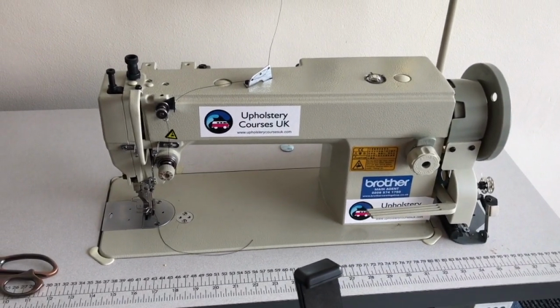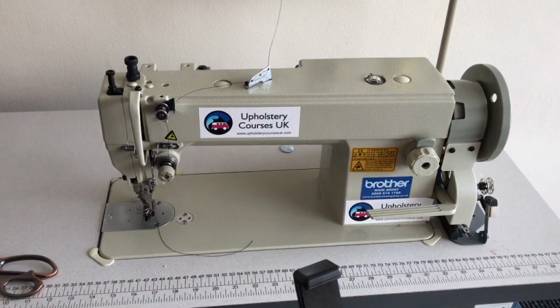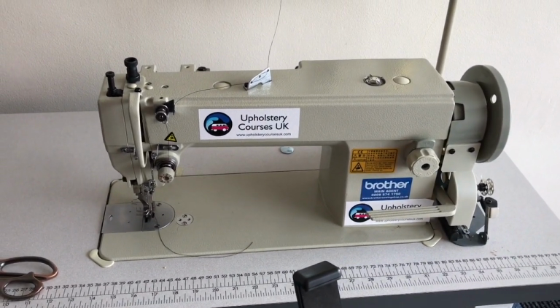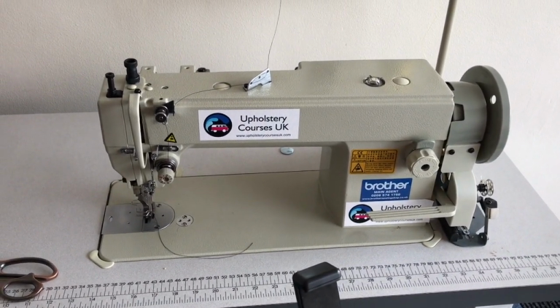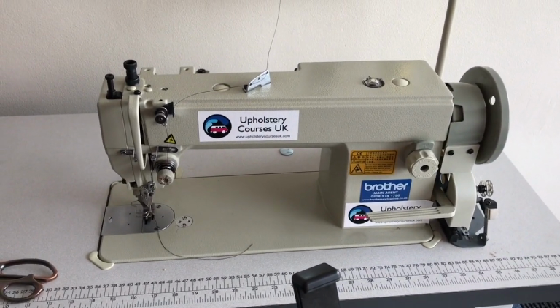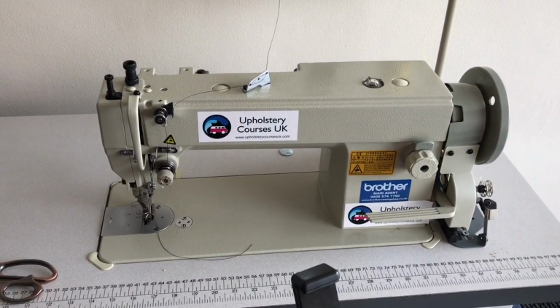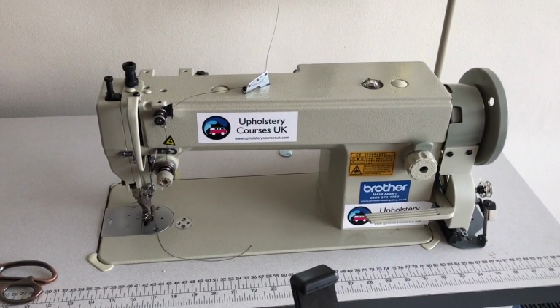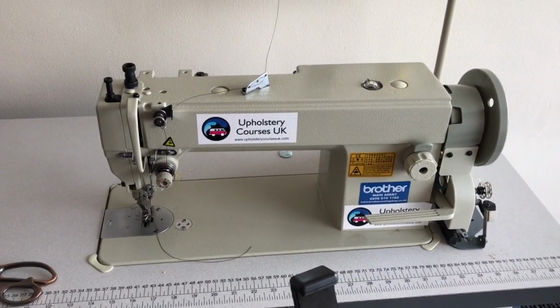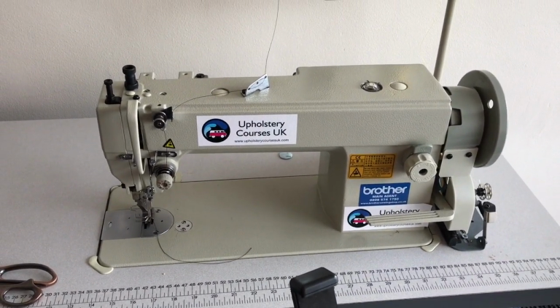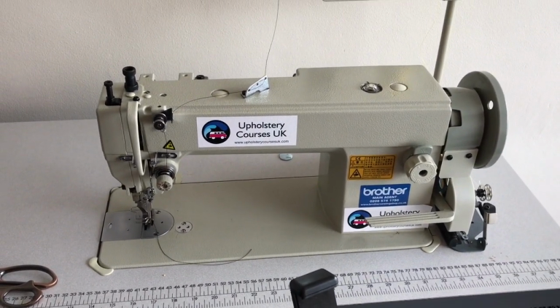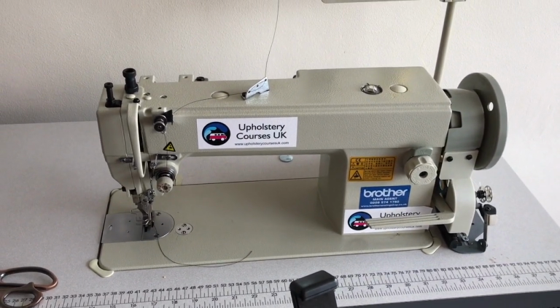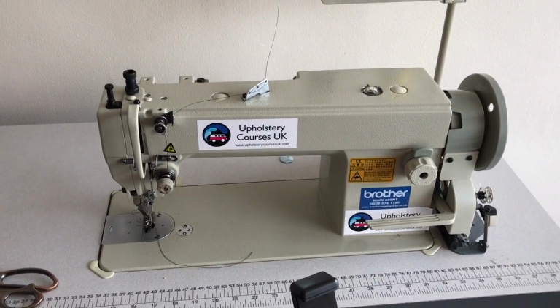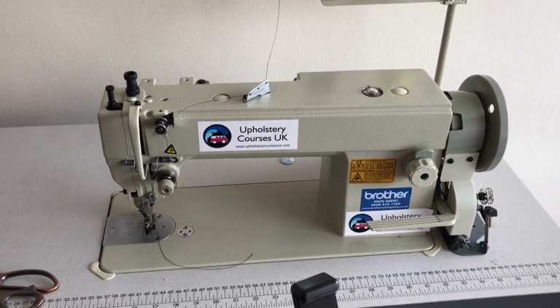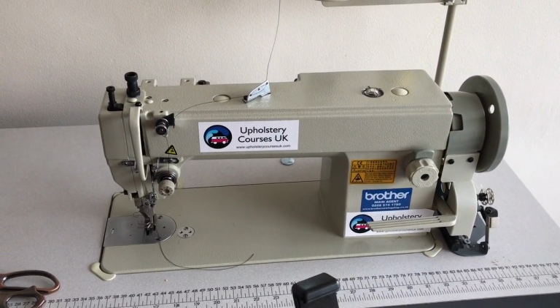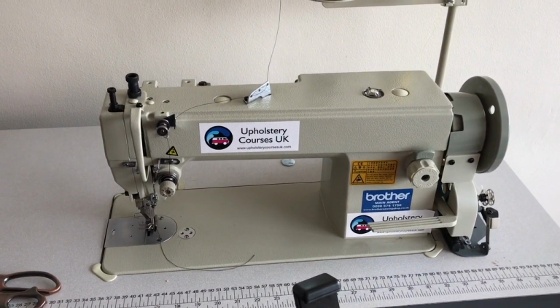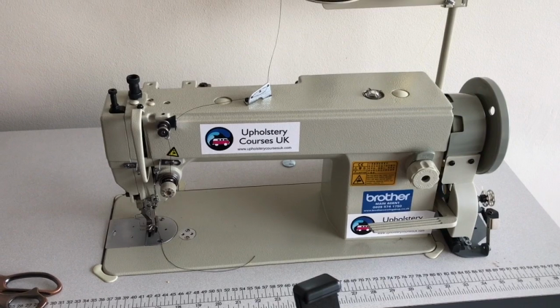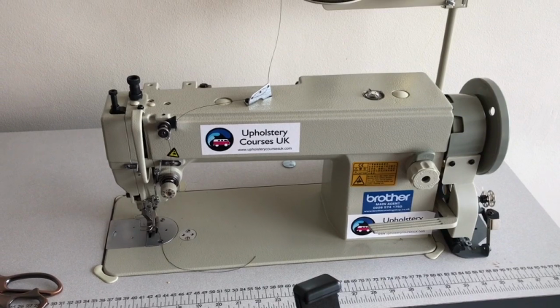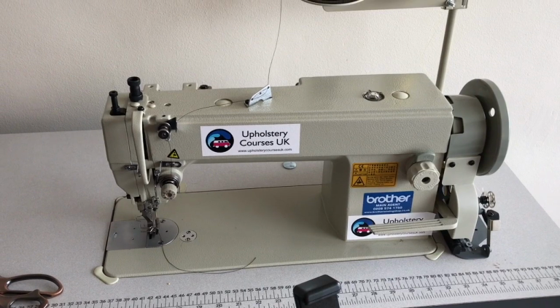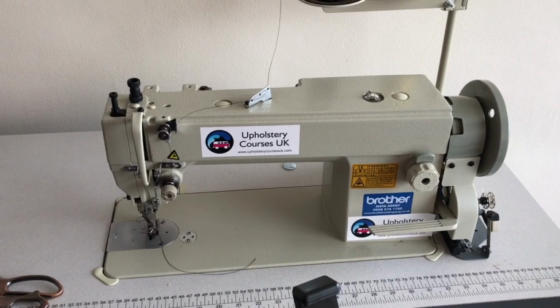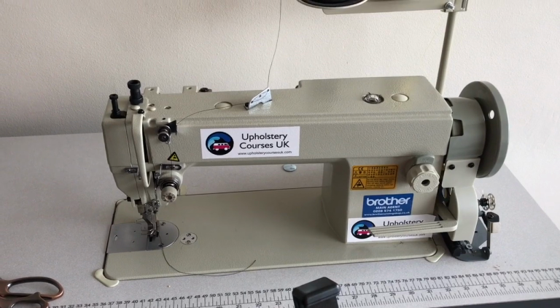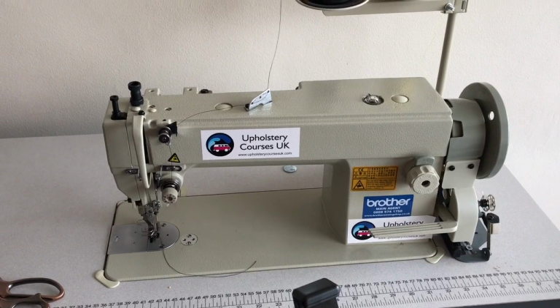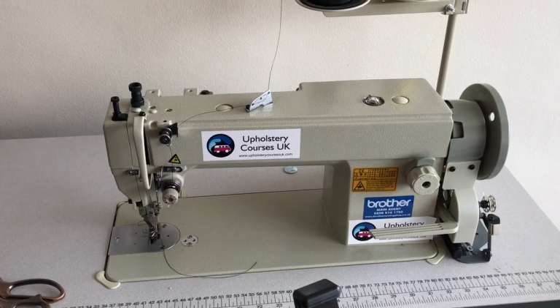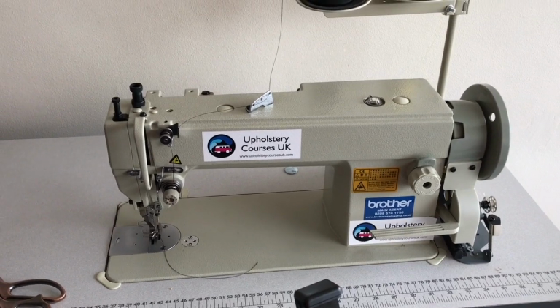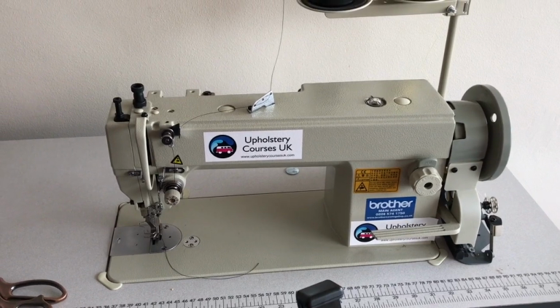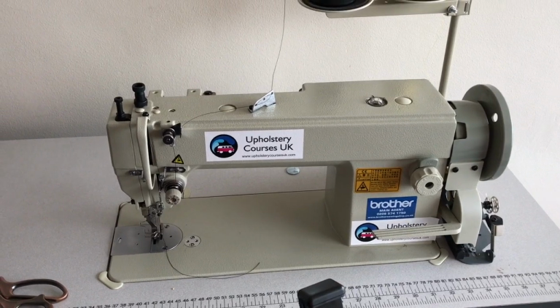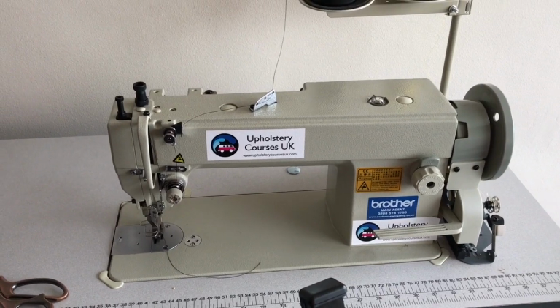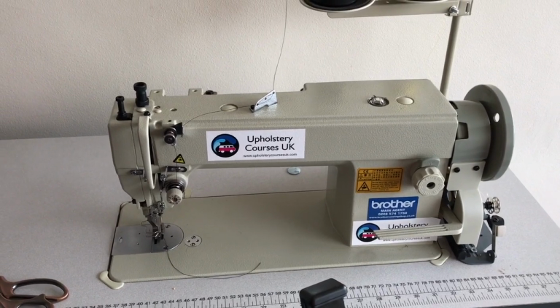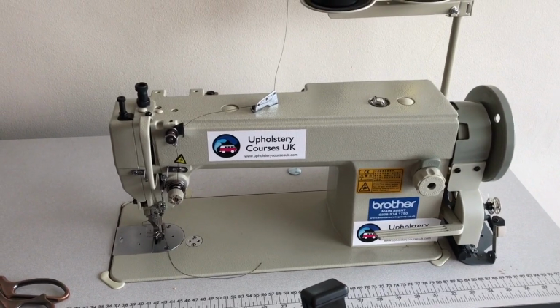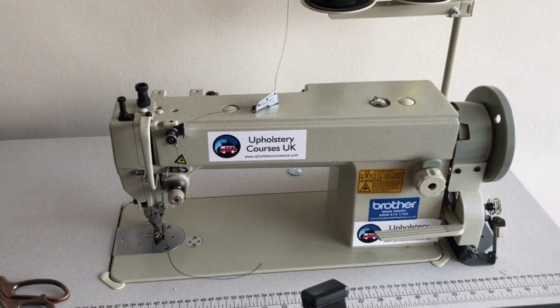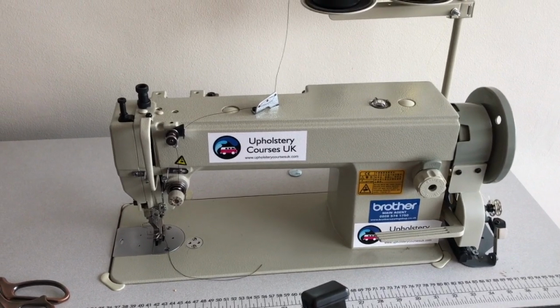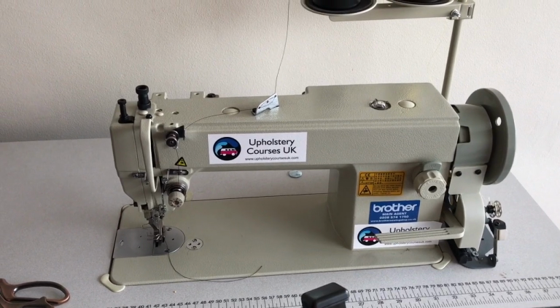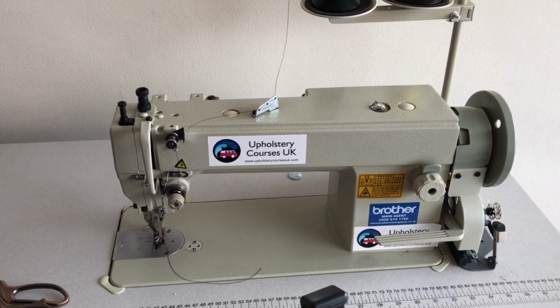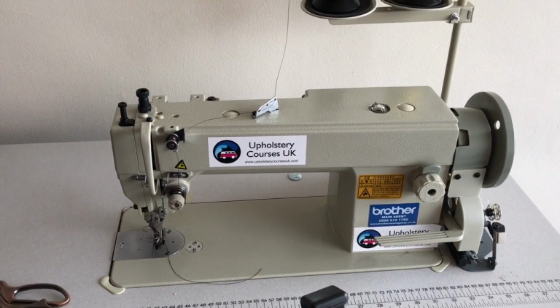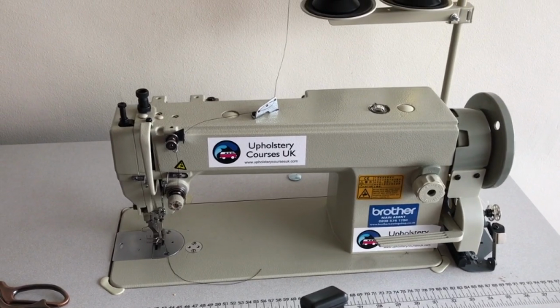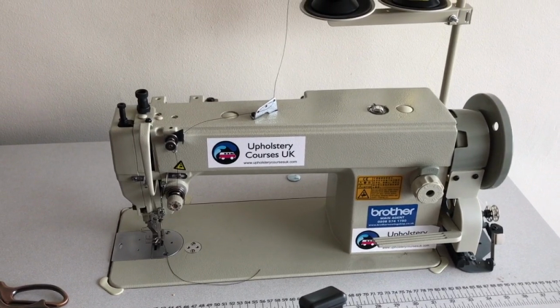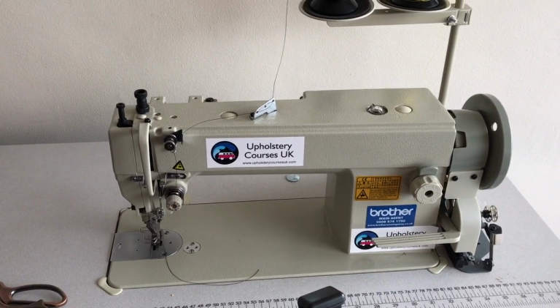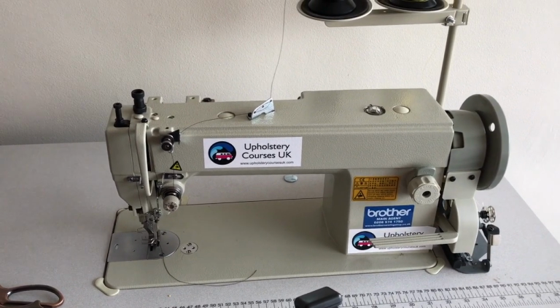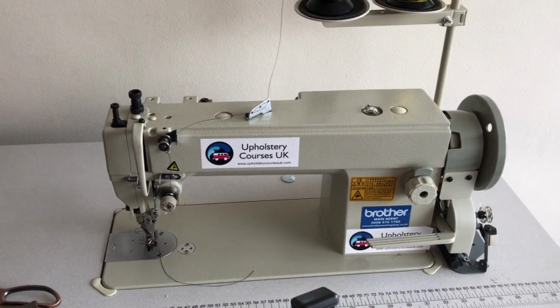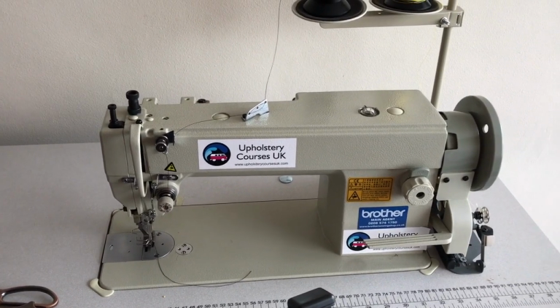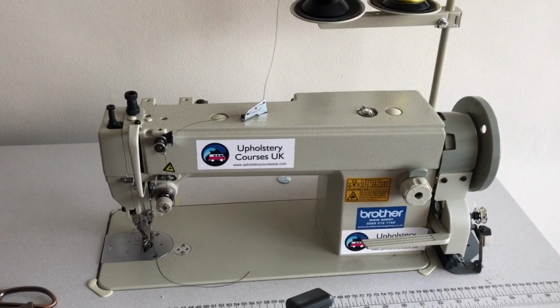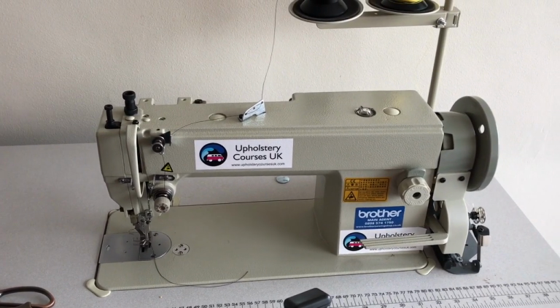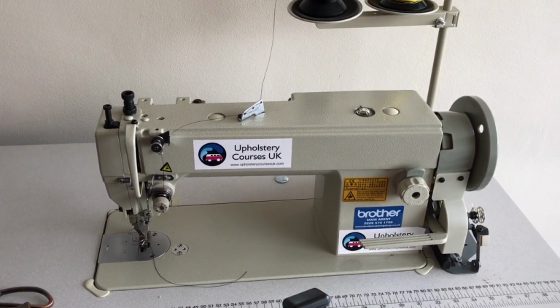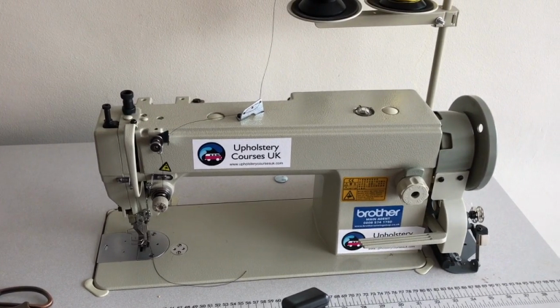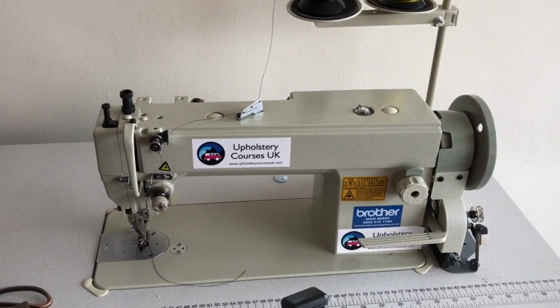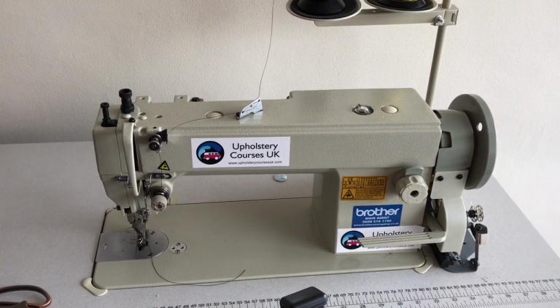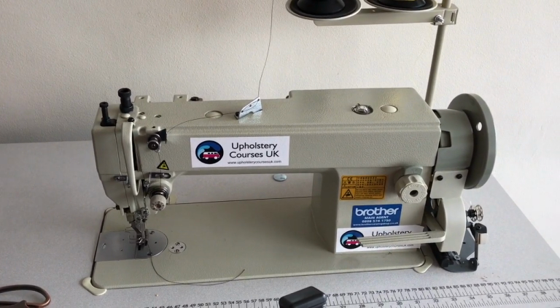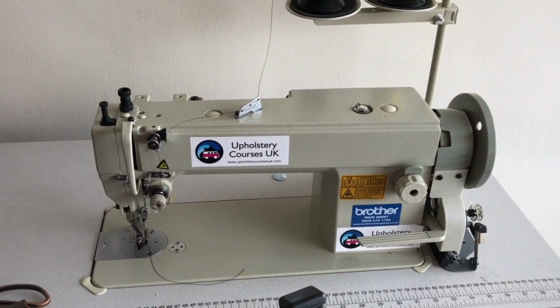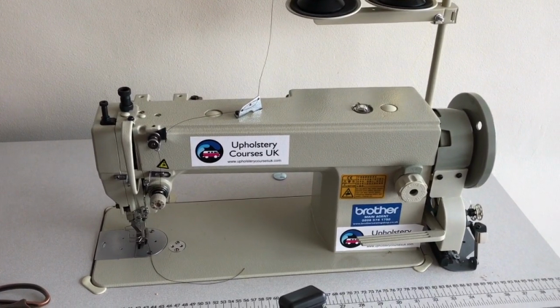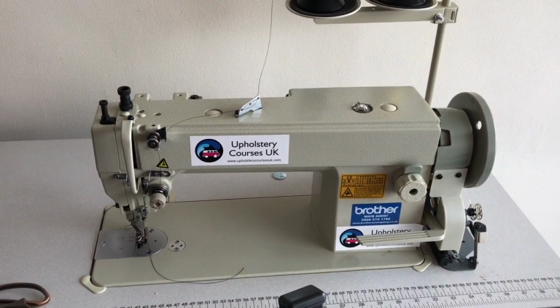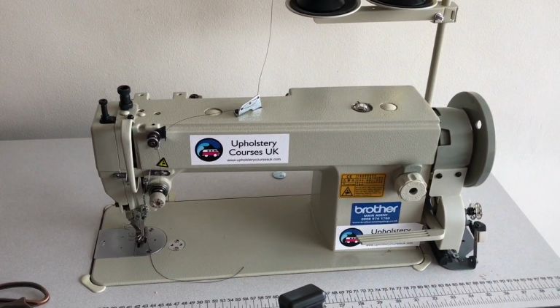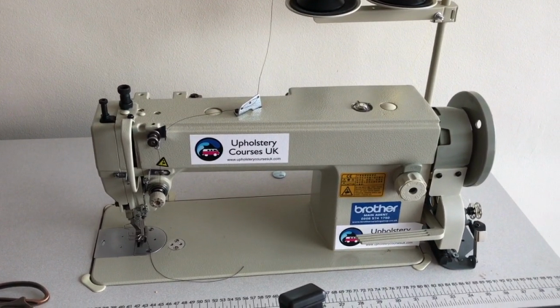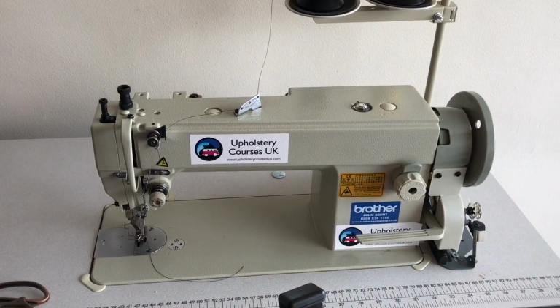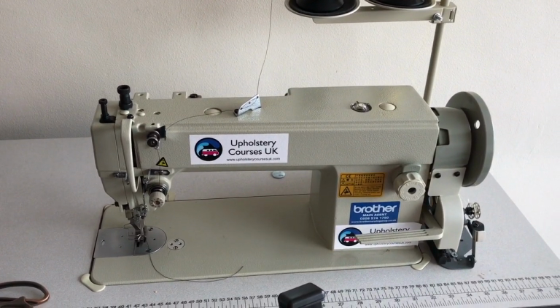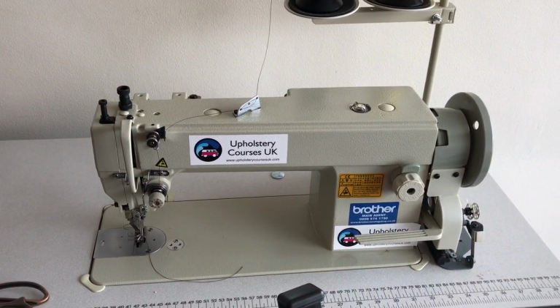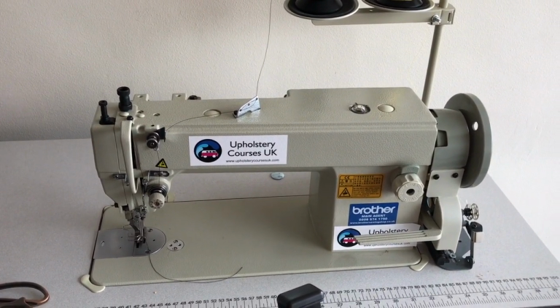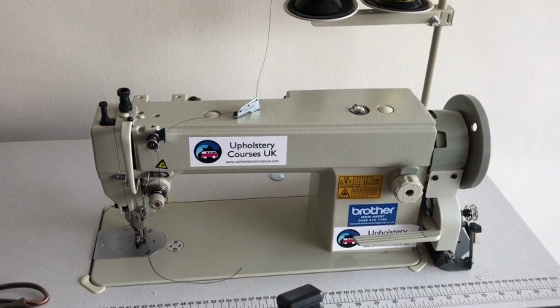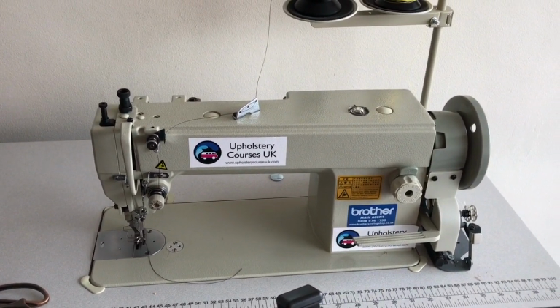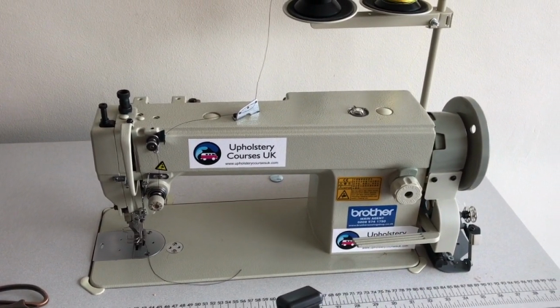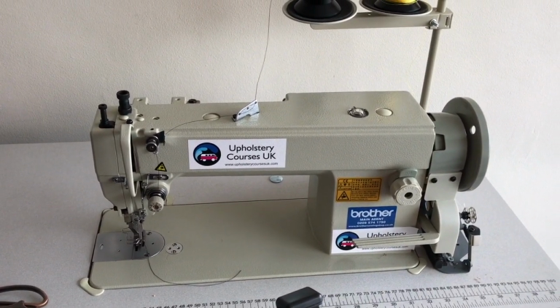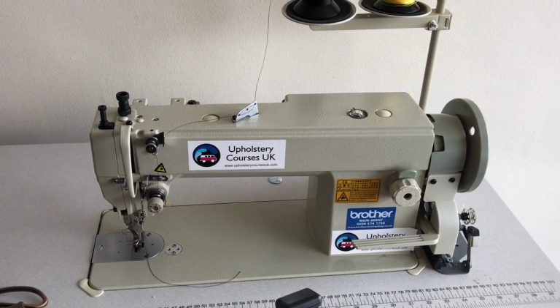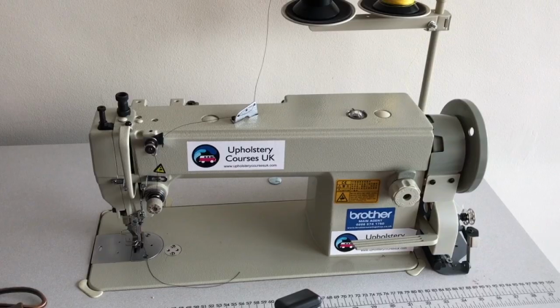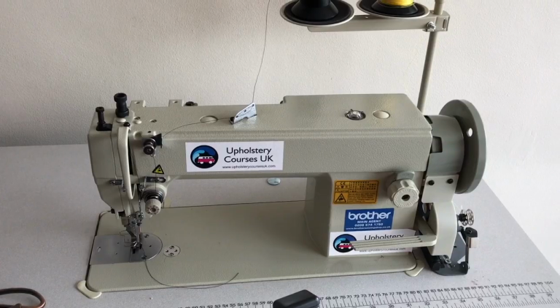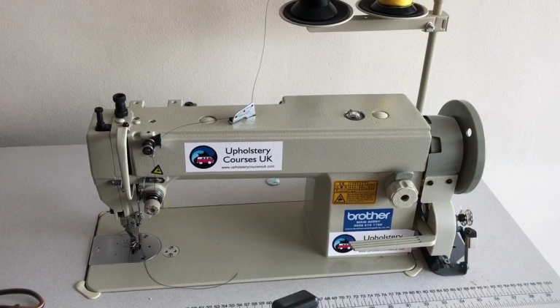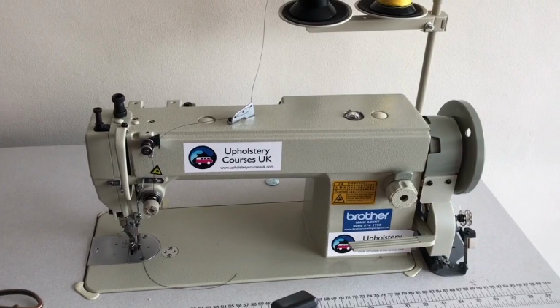Next time we'll be doing how to thread and load your bobbin. Thank you.